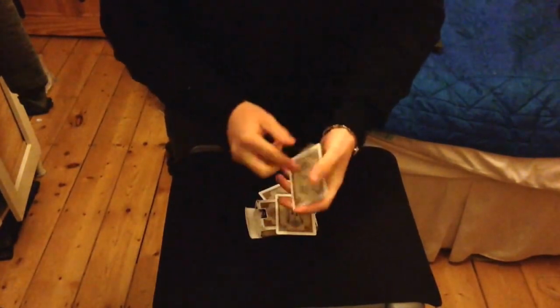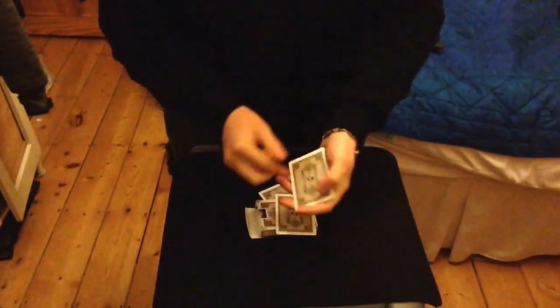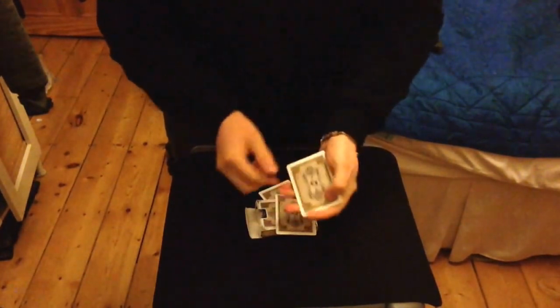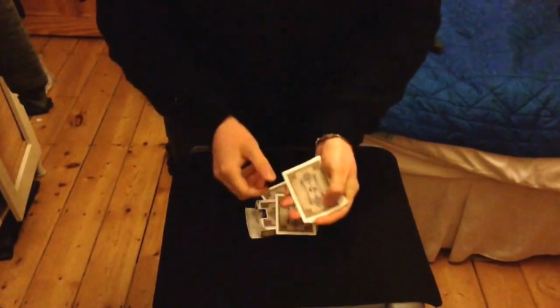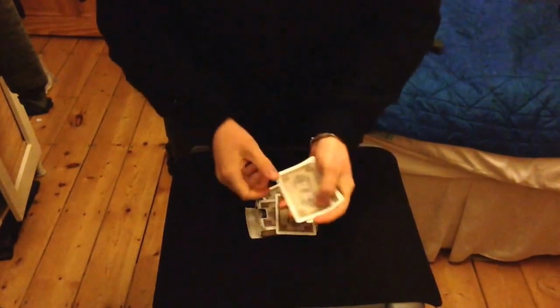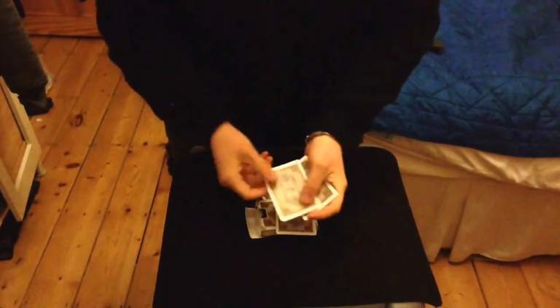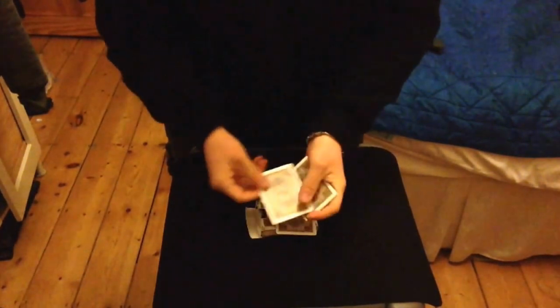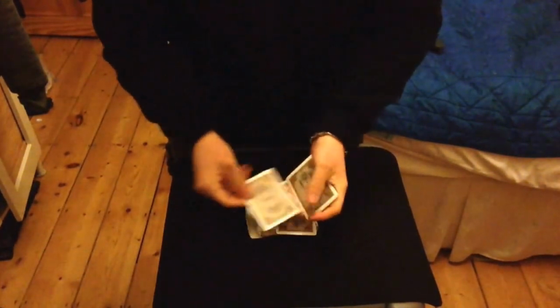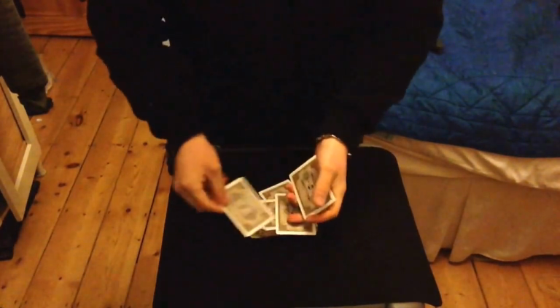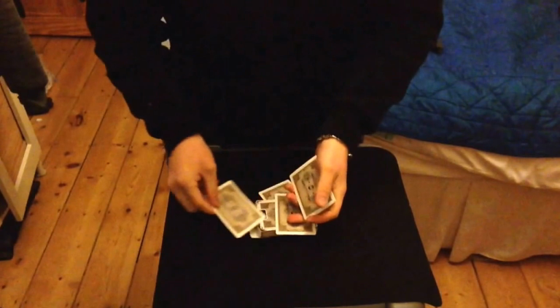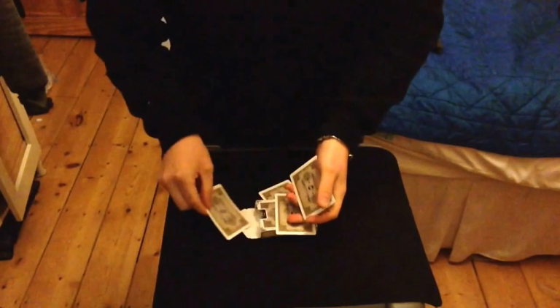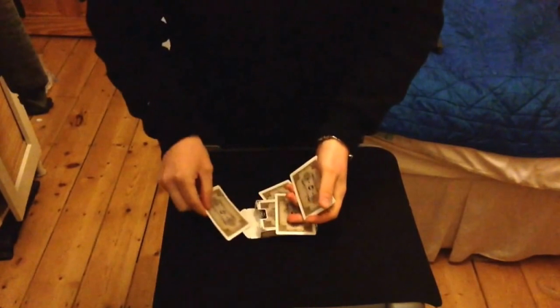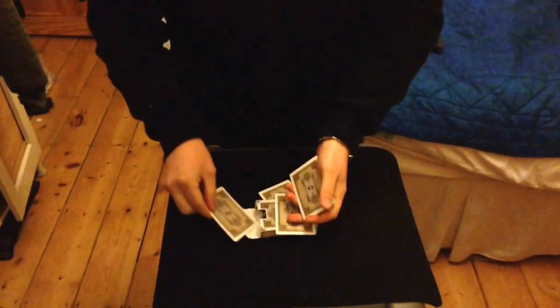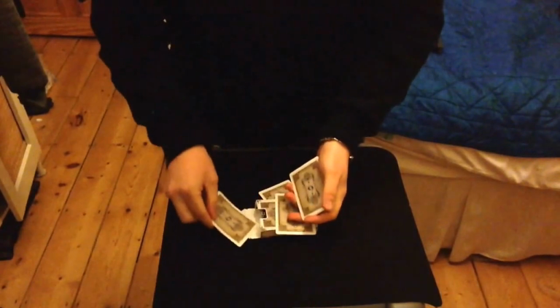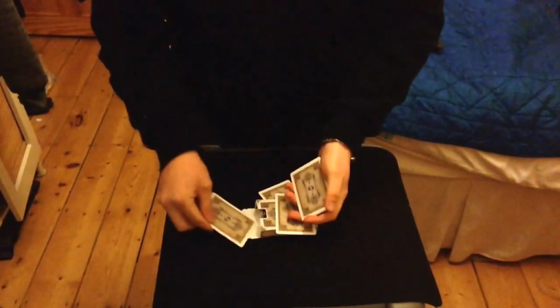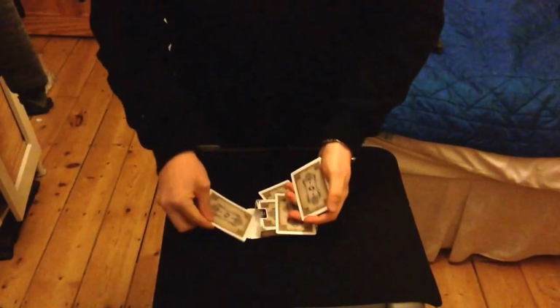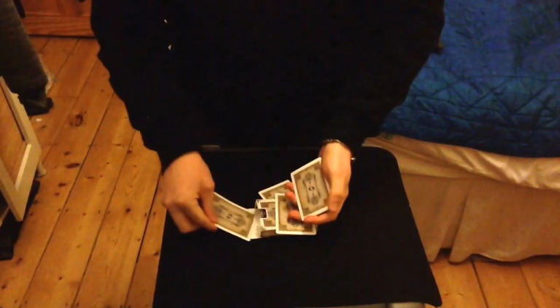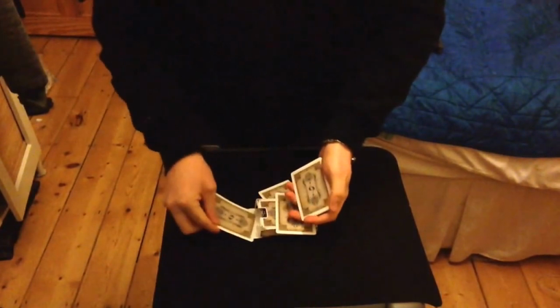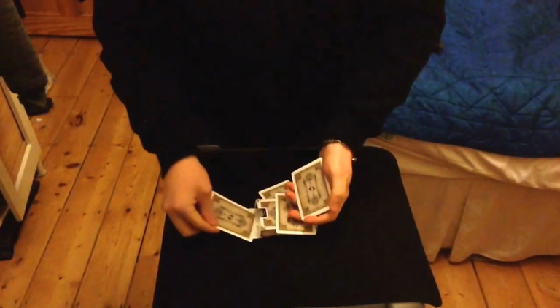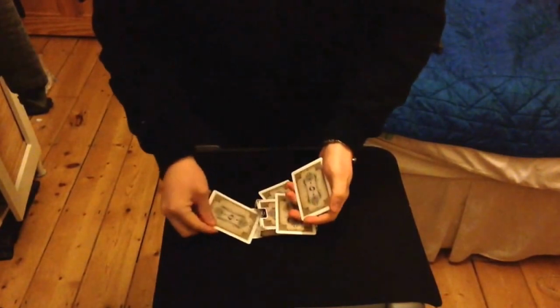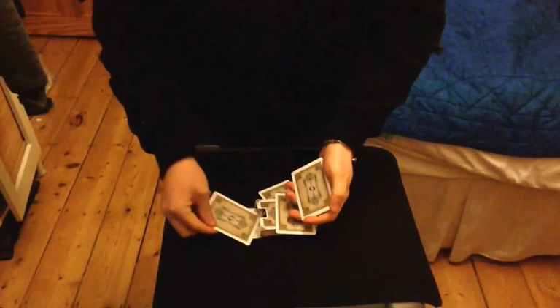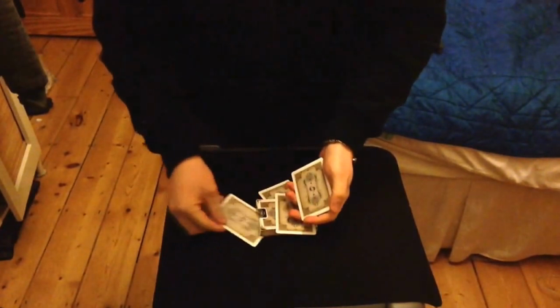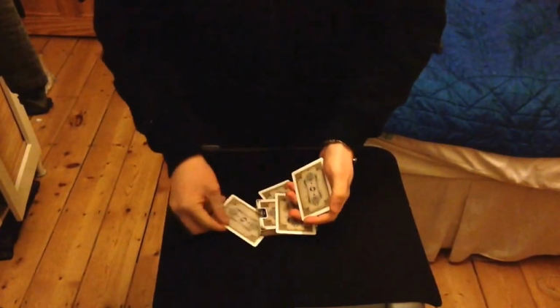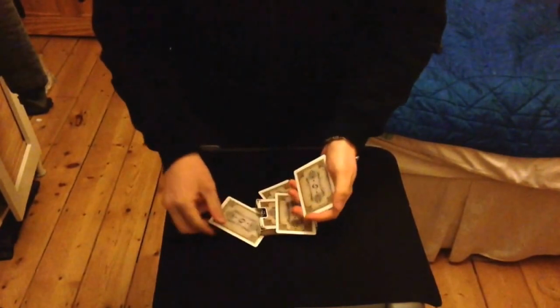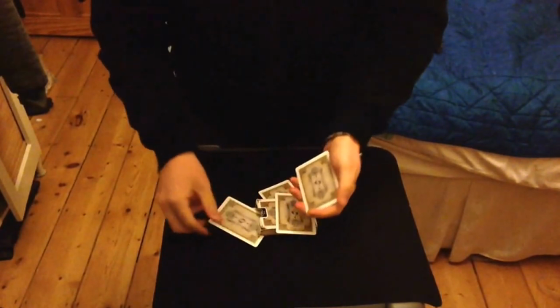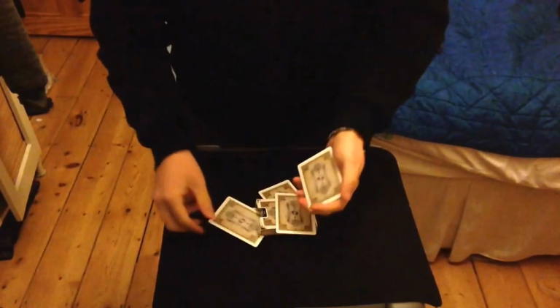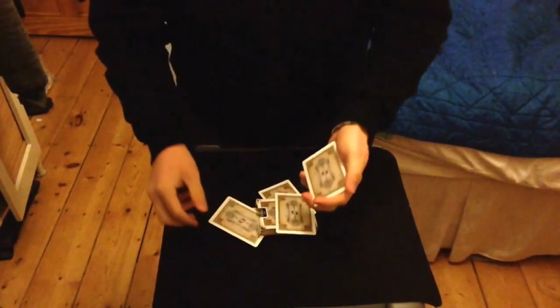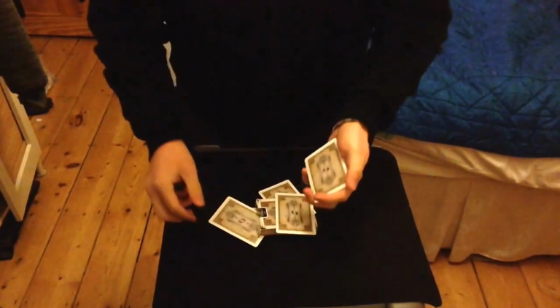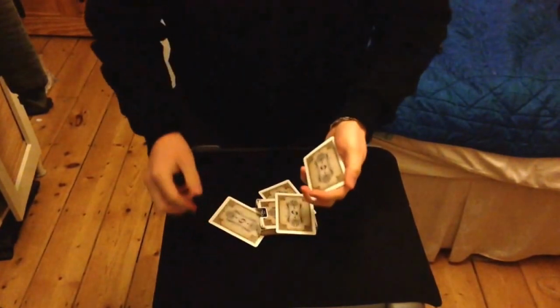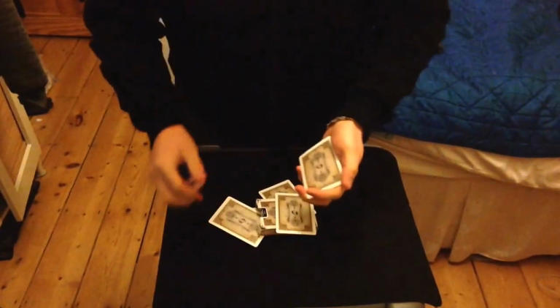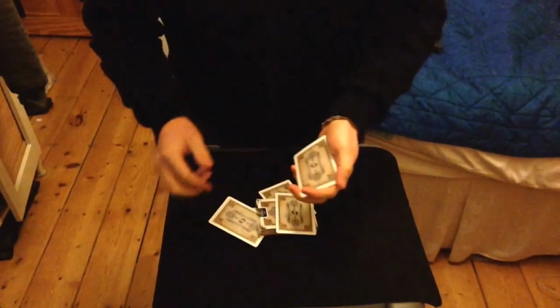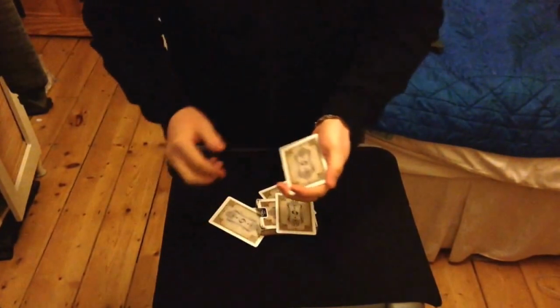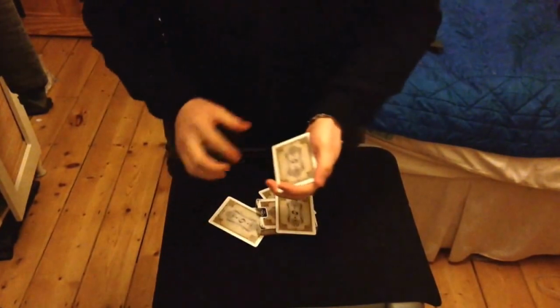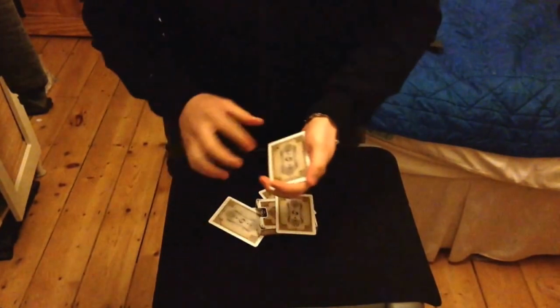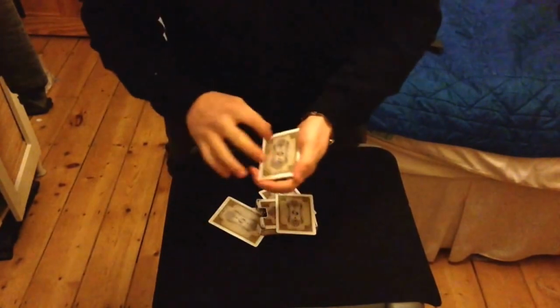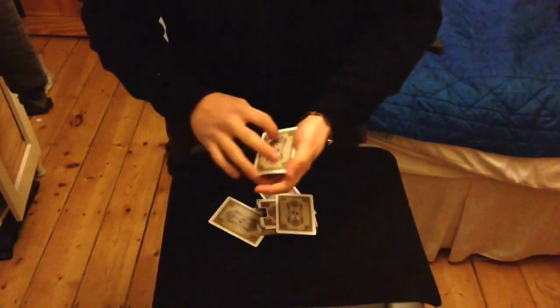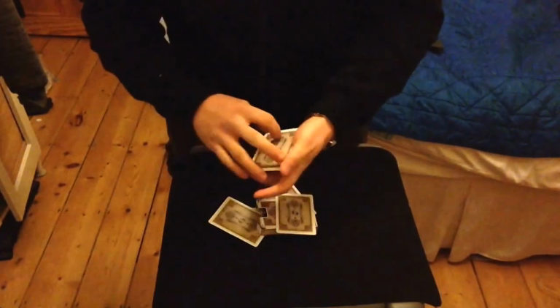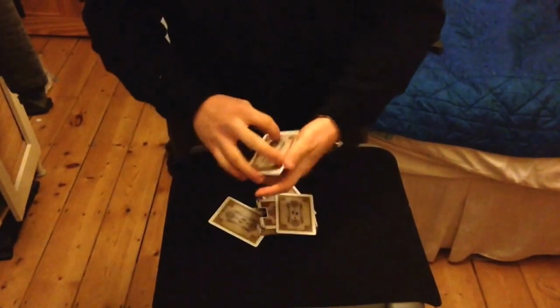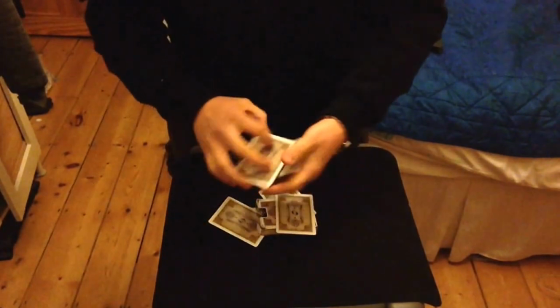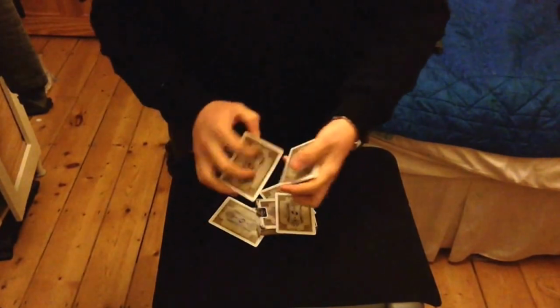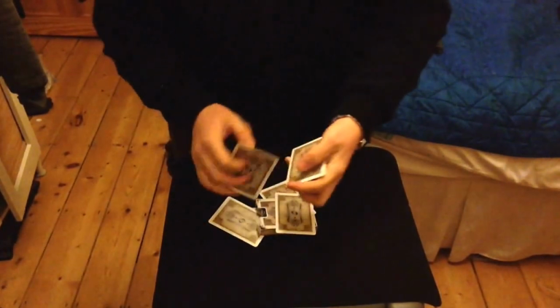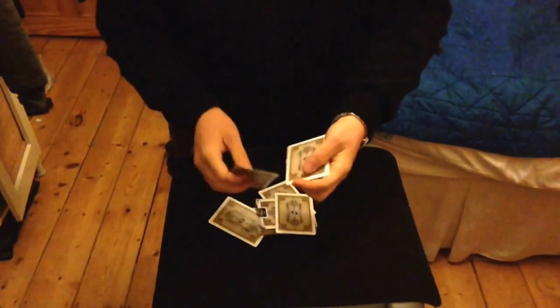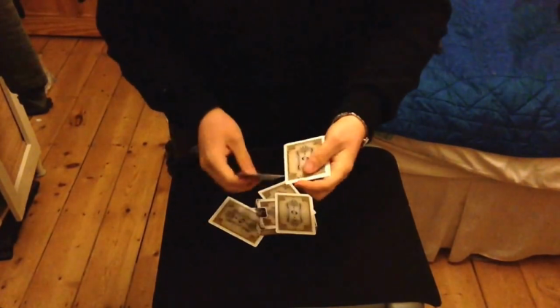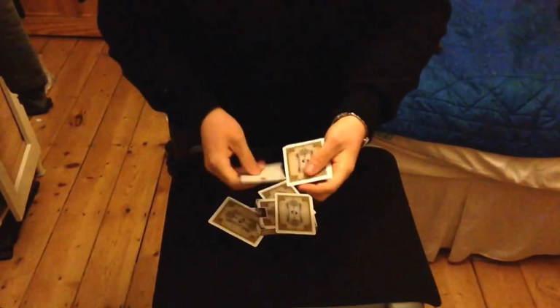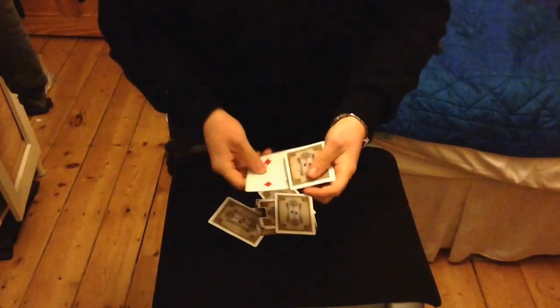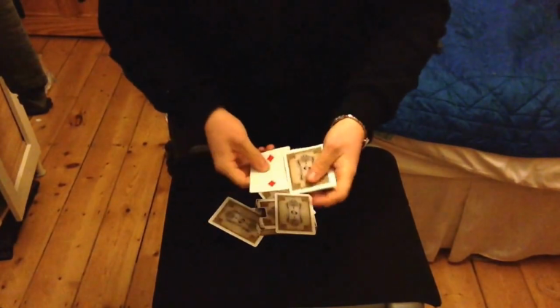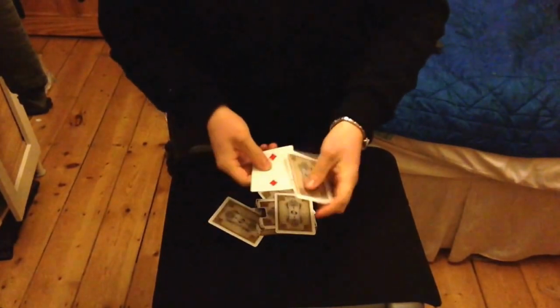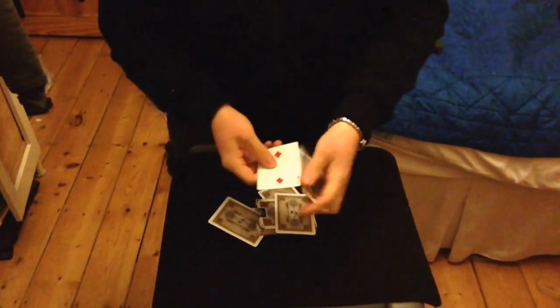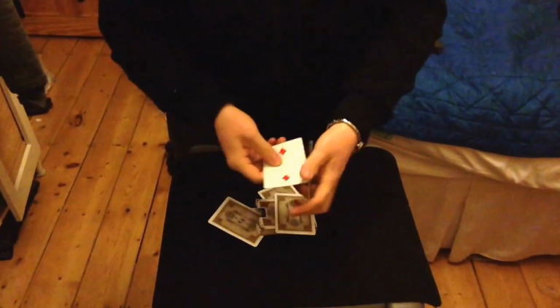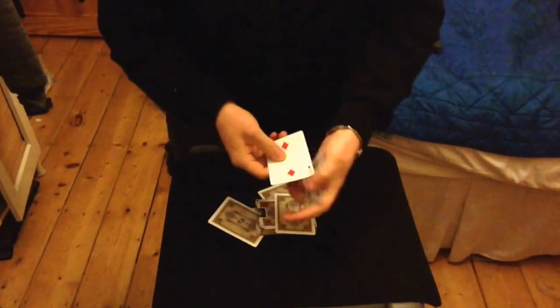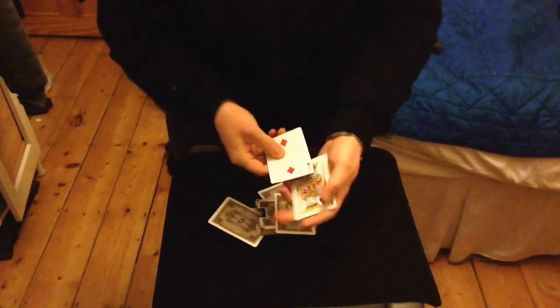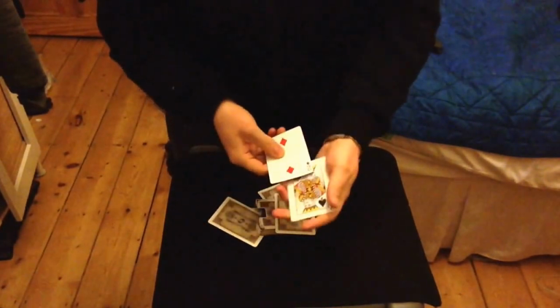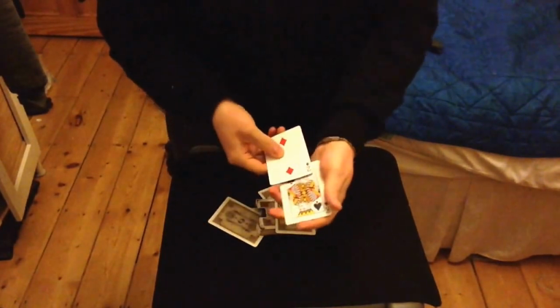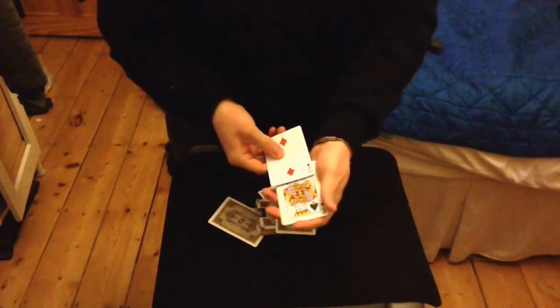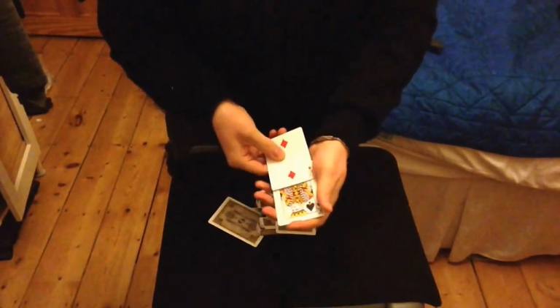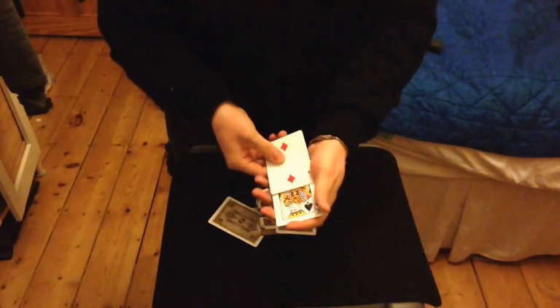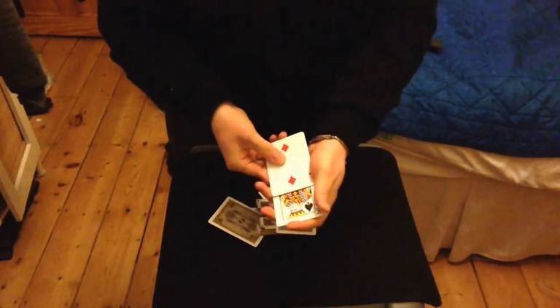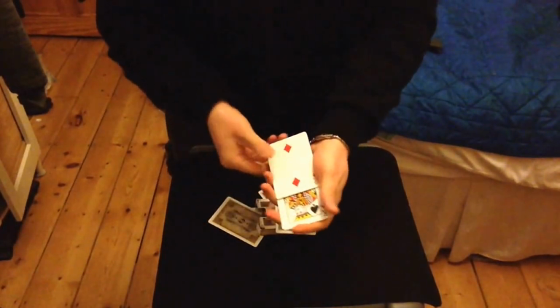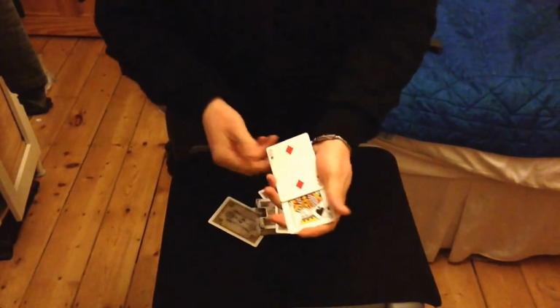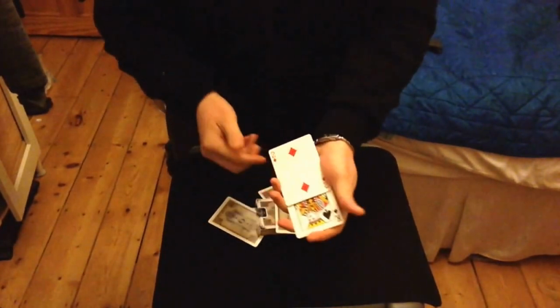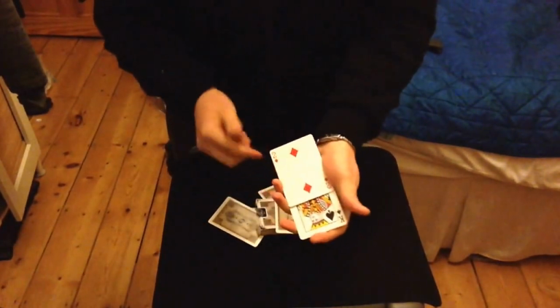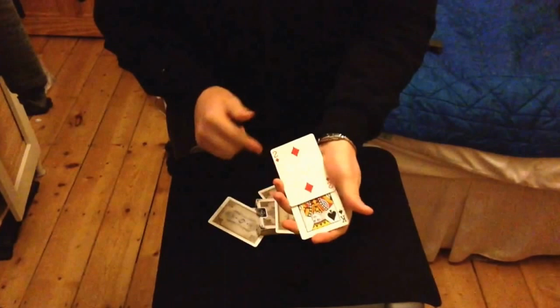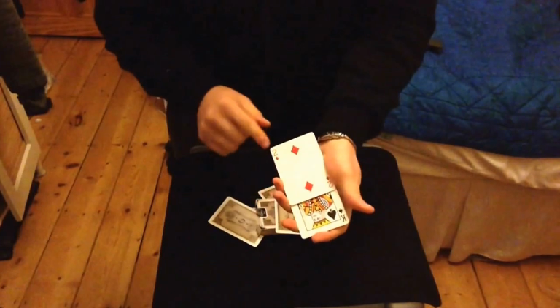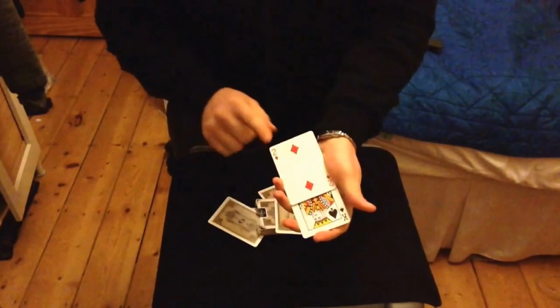So that's going to leave three twos utilized for this effect, and it's going to leave the two of diamonds here with the three kings.